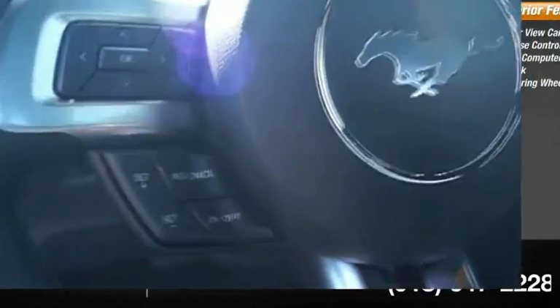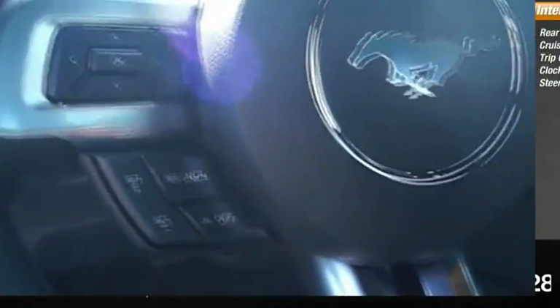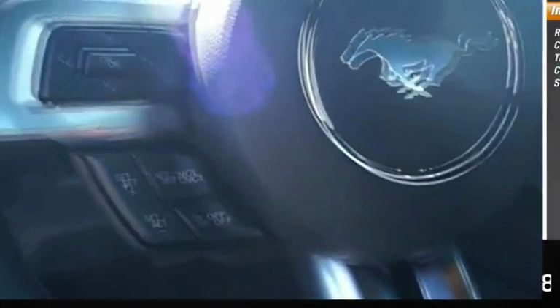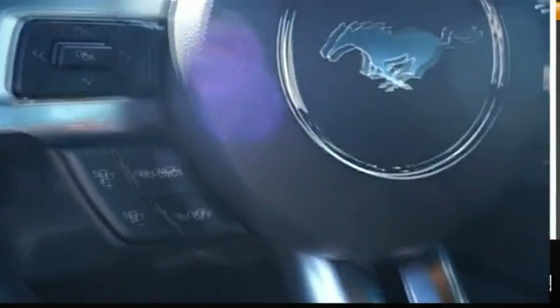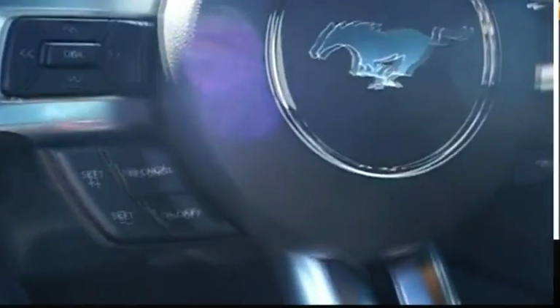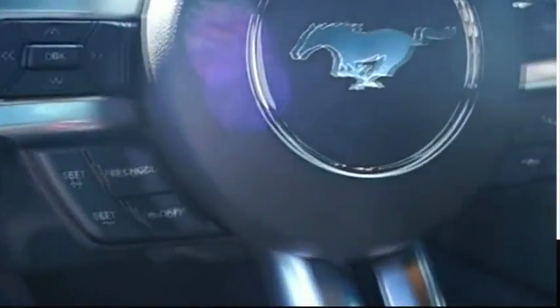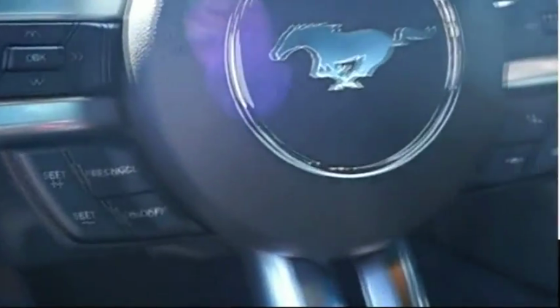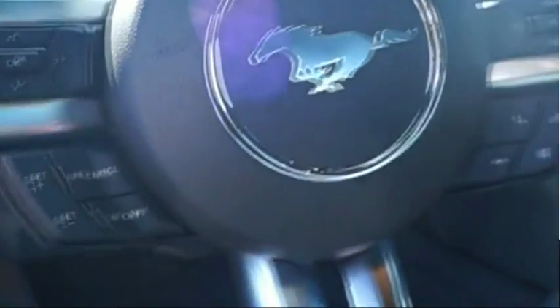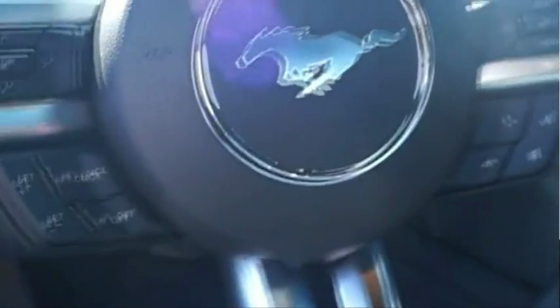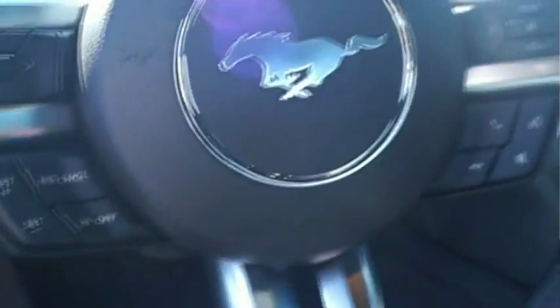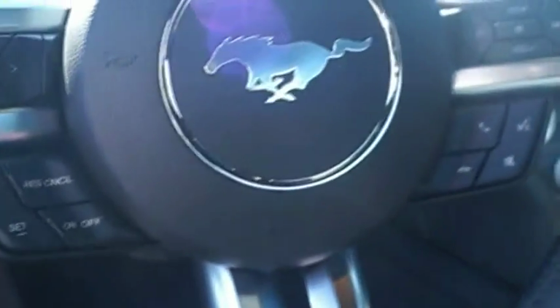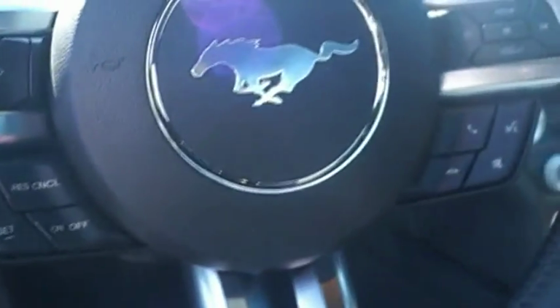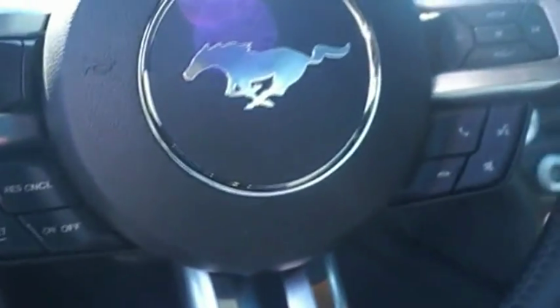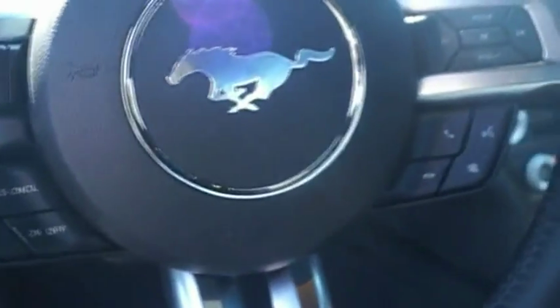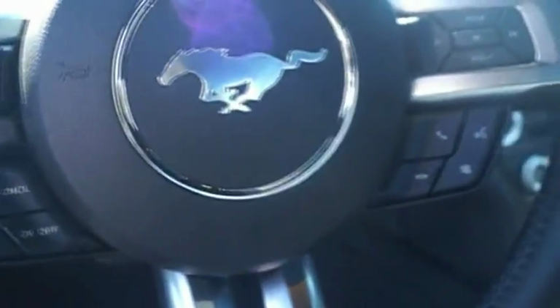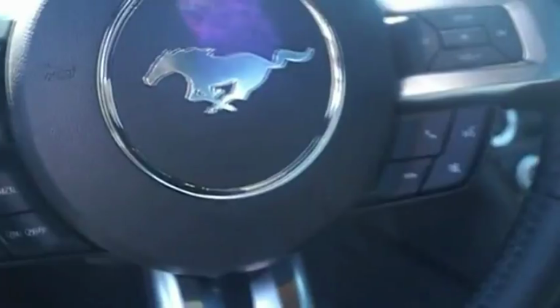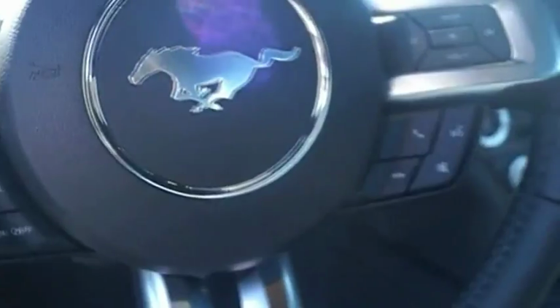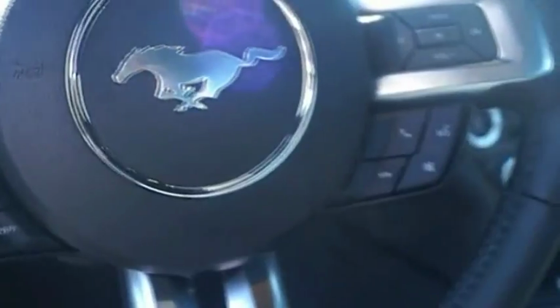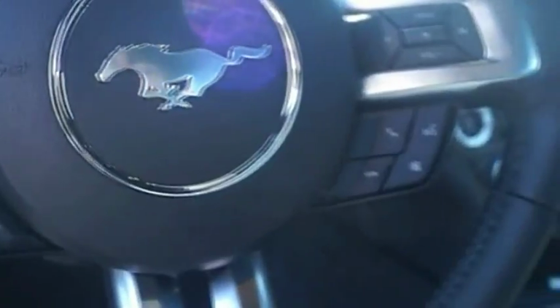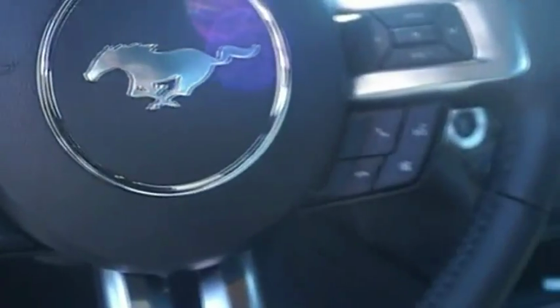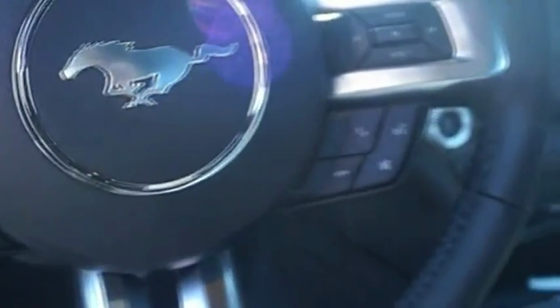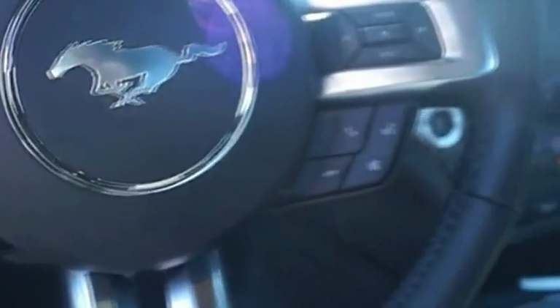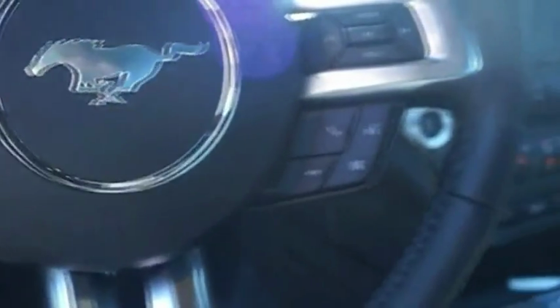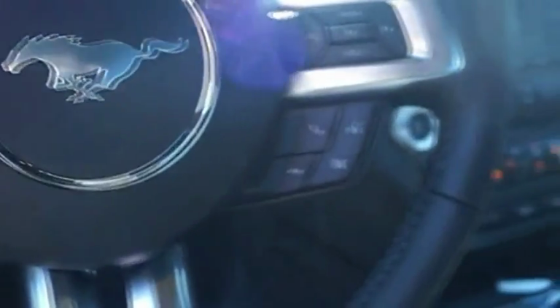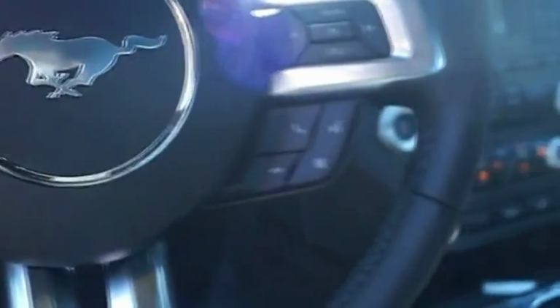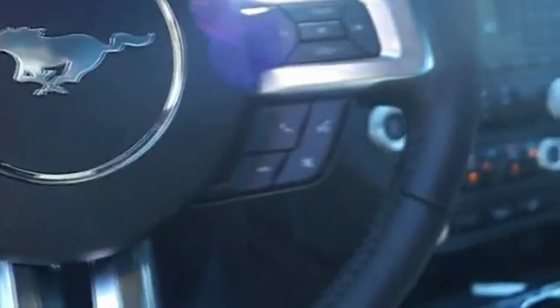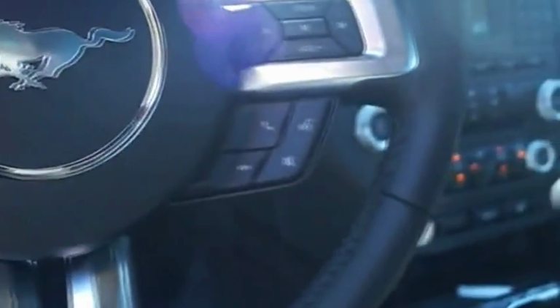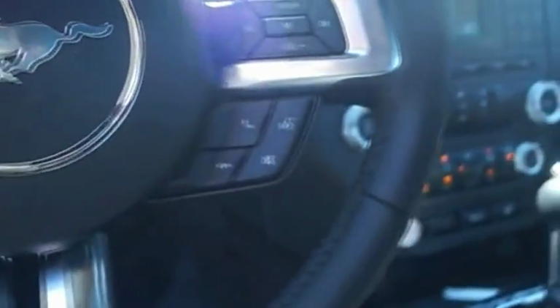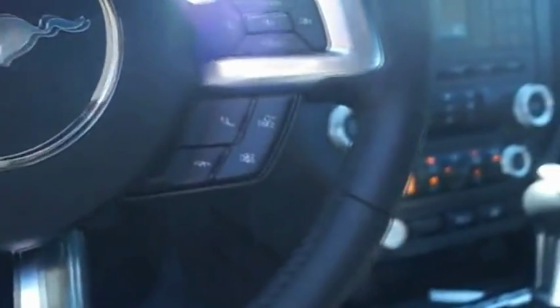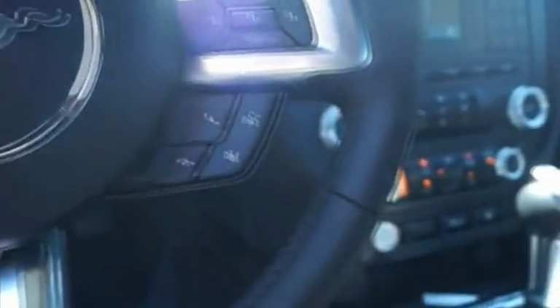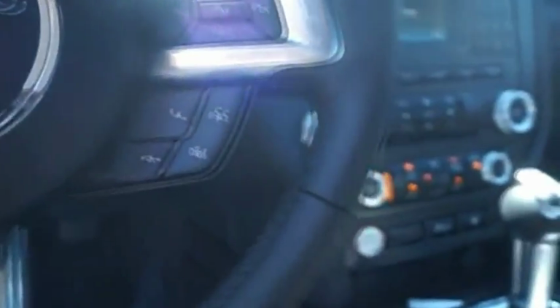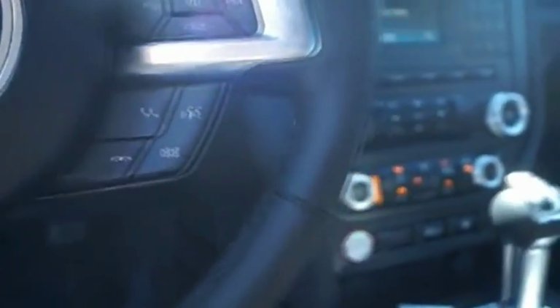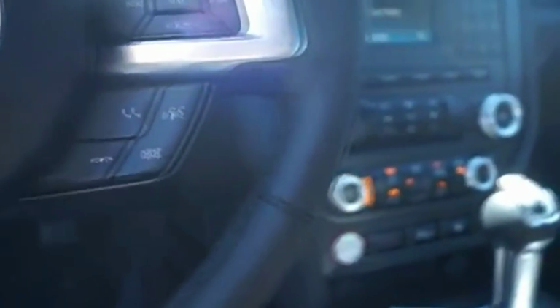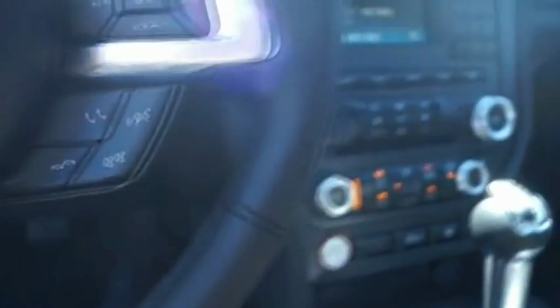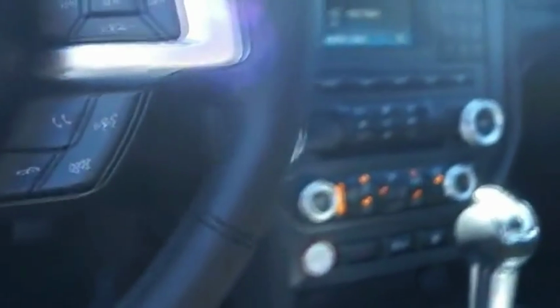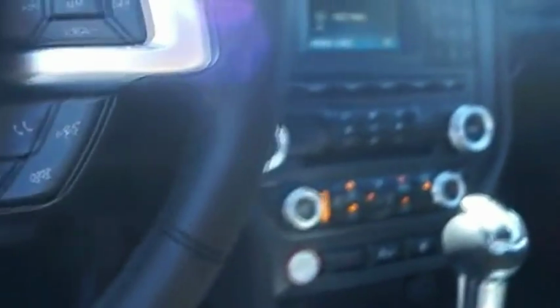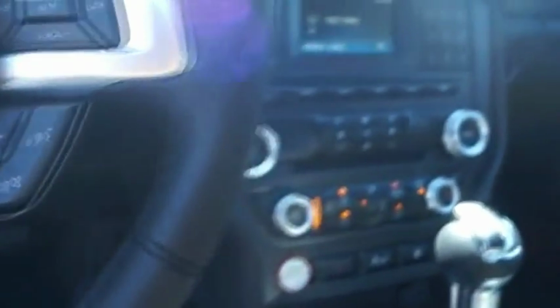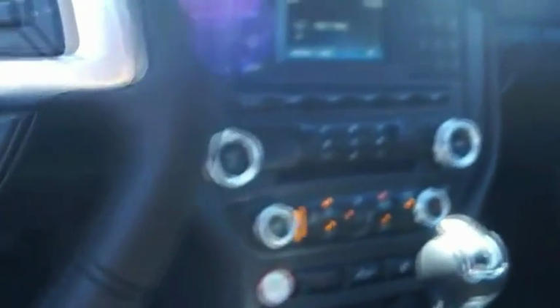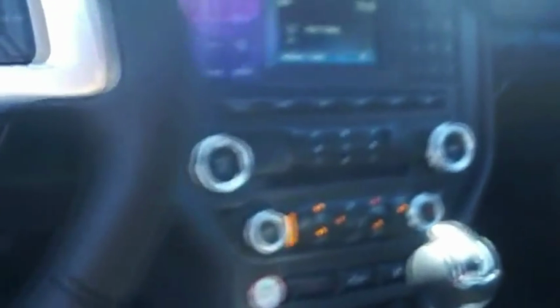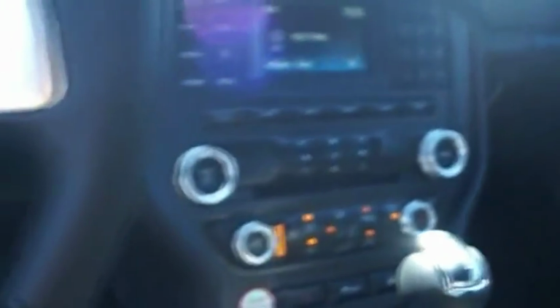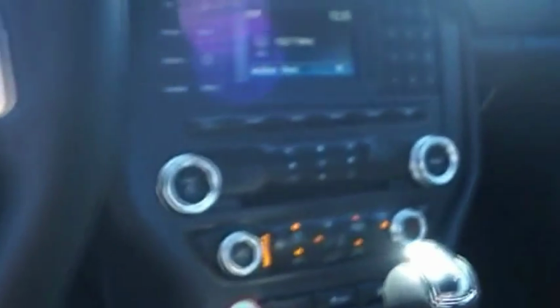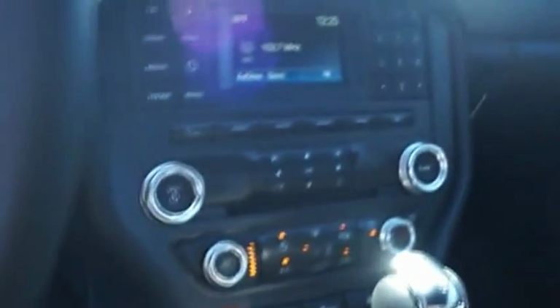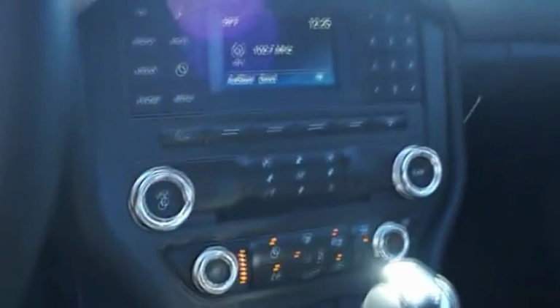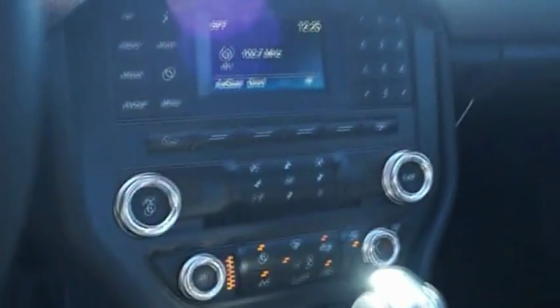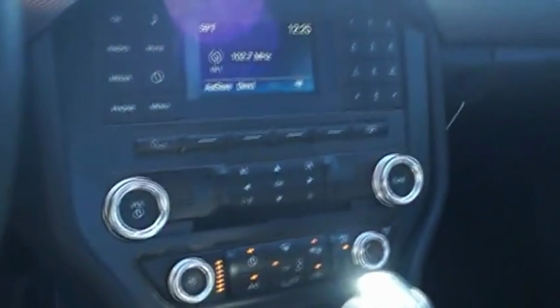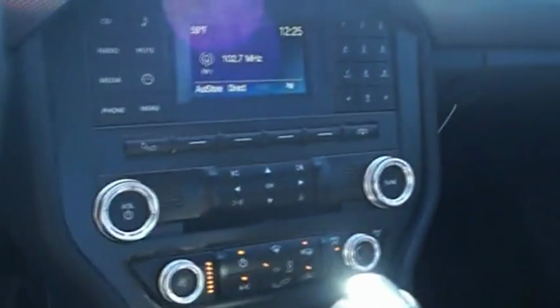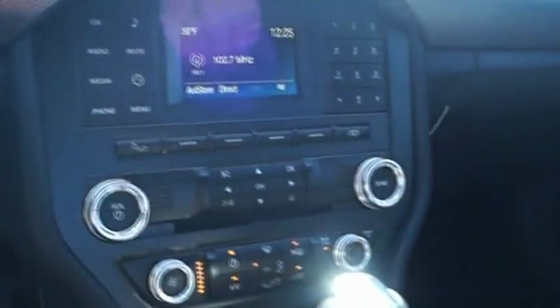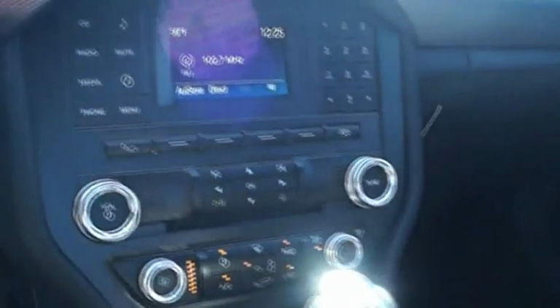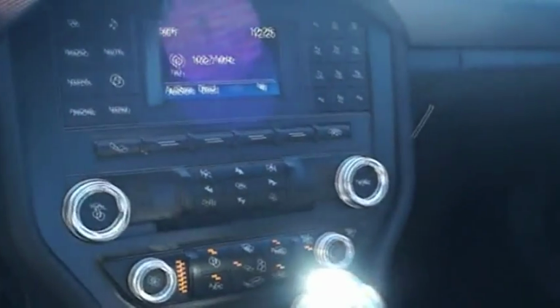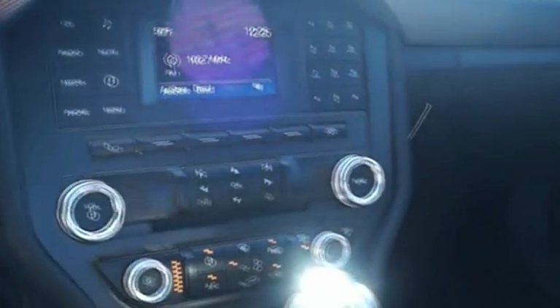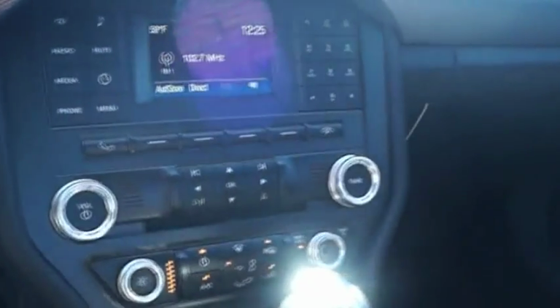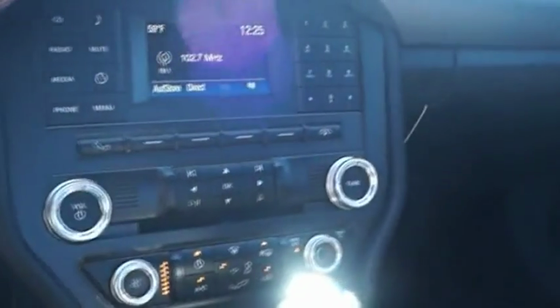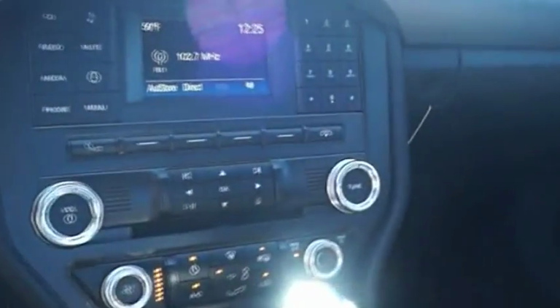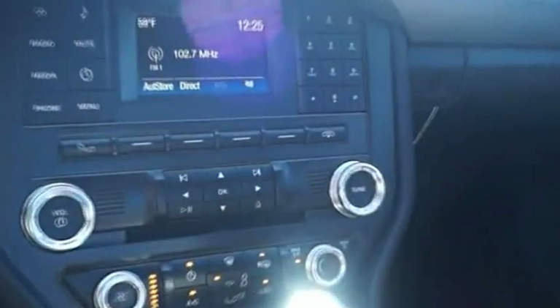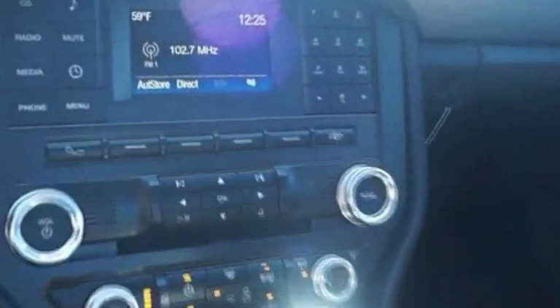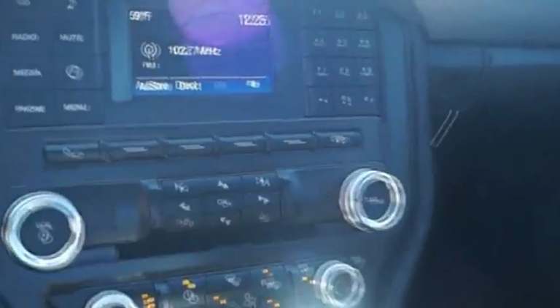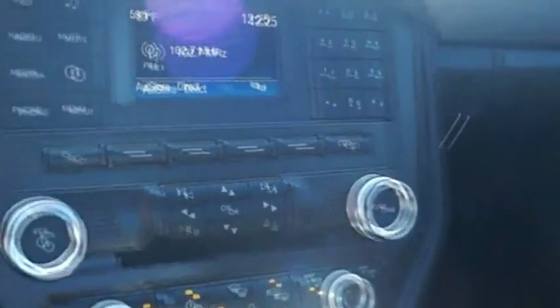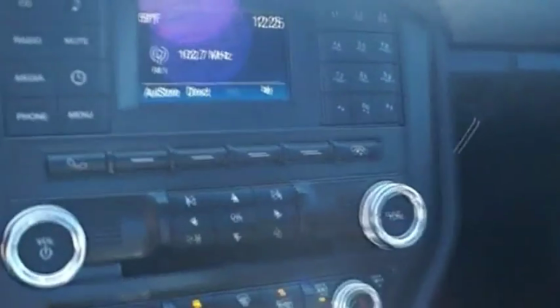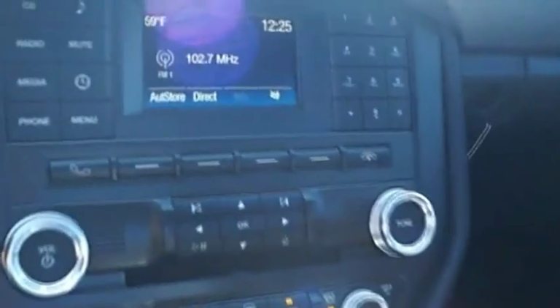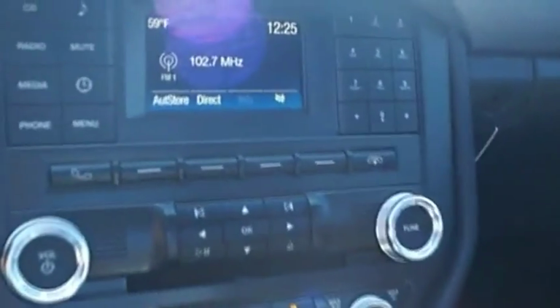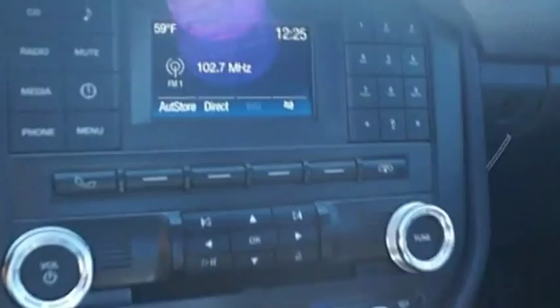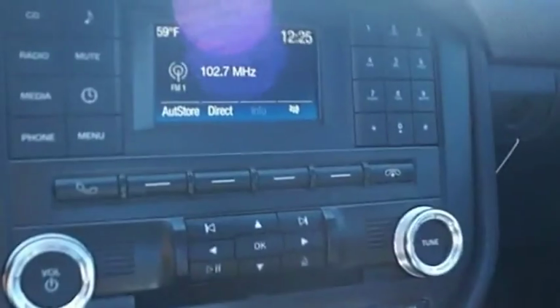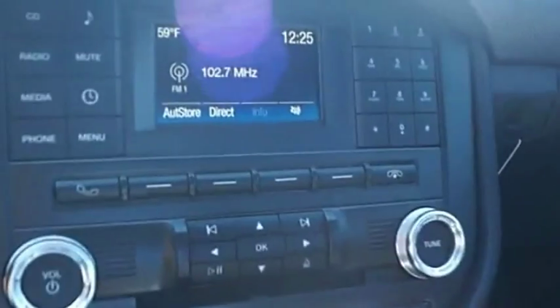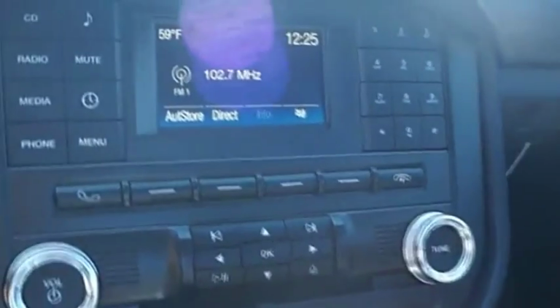The Mustang is race-worthy and ready for the track. This beauty will make even your house keys jealous. Drive it today.